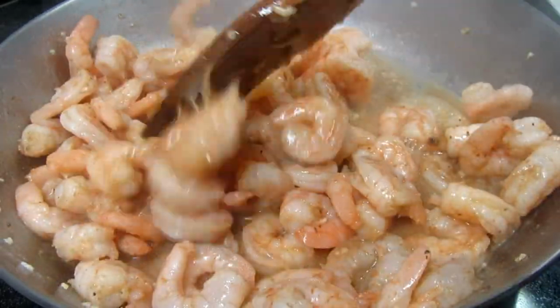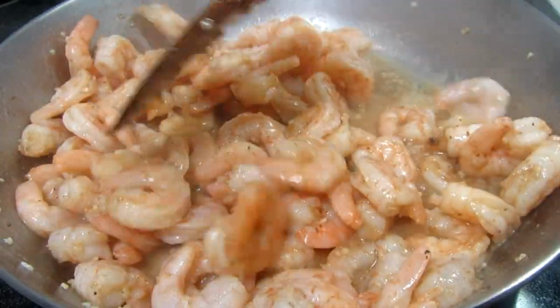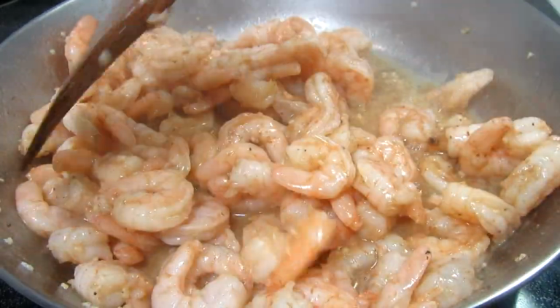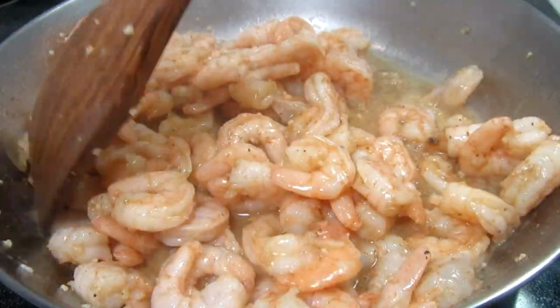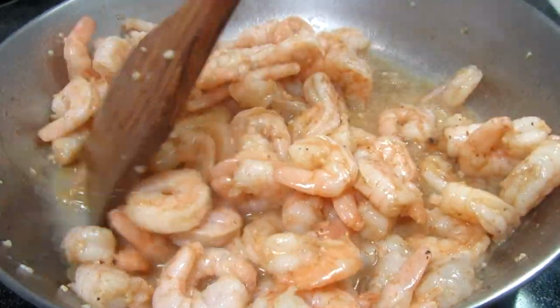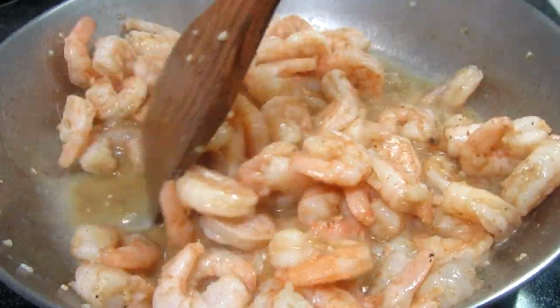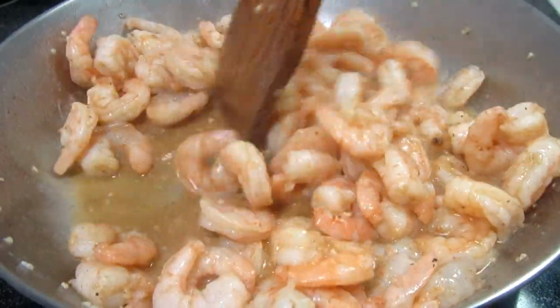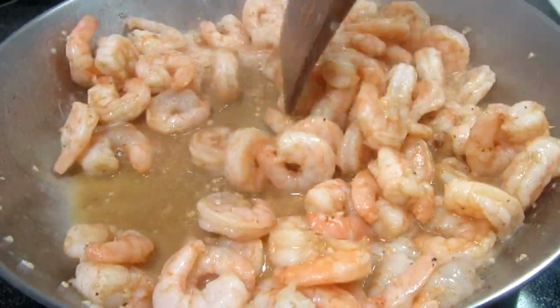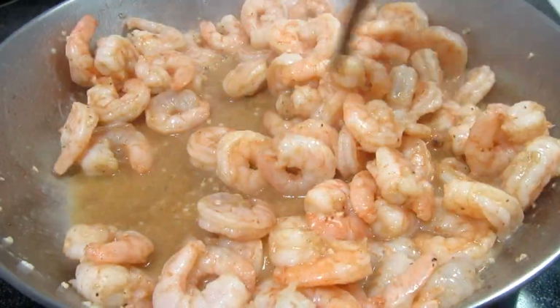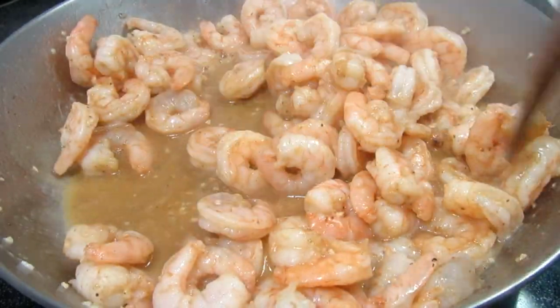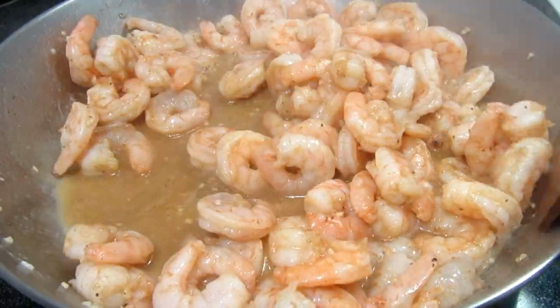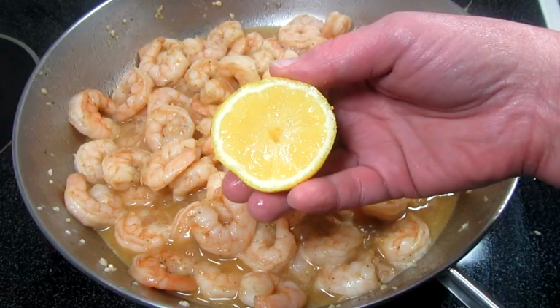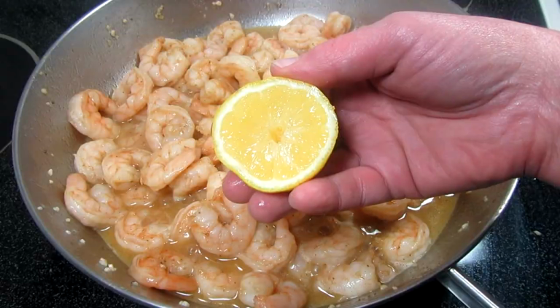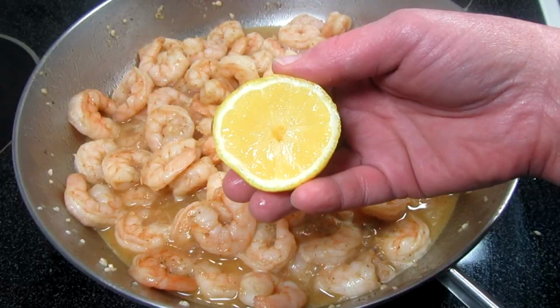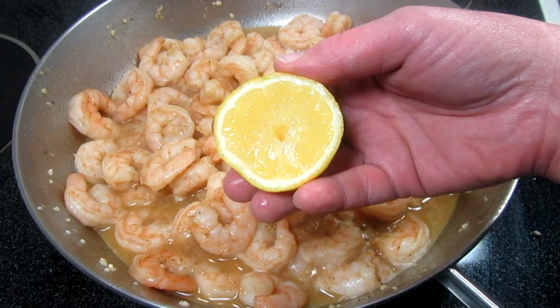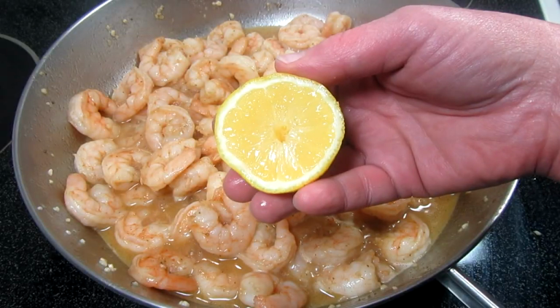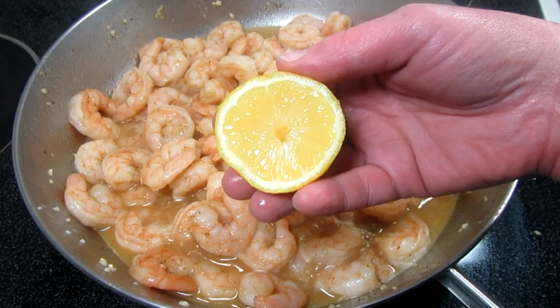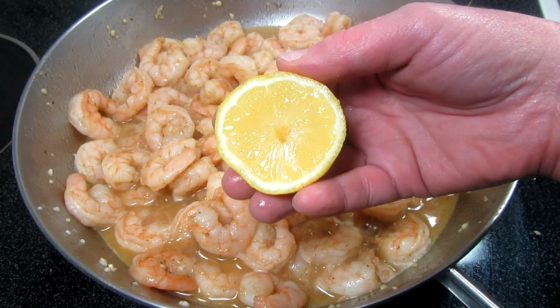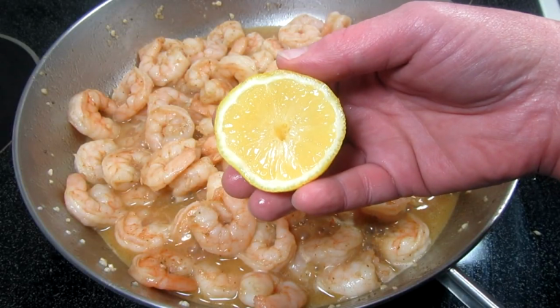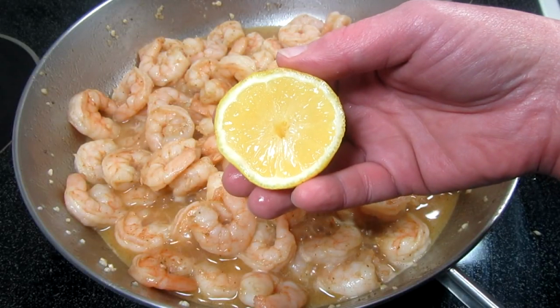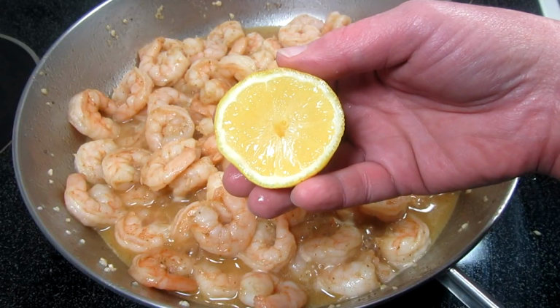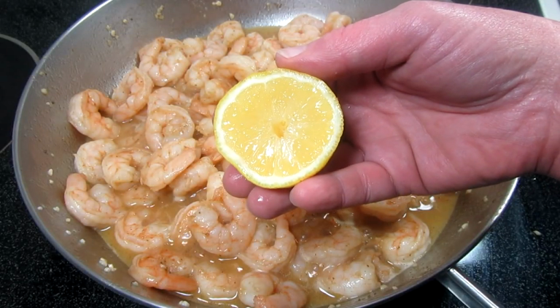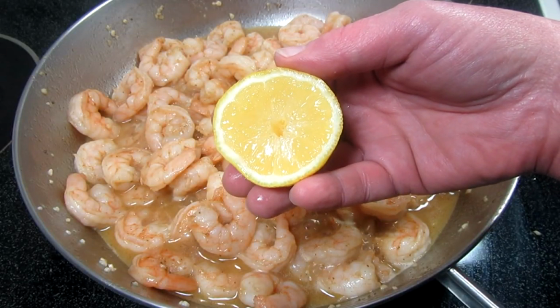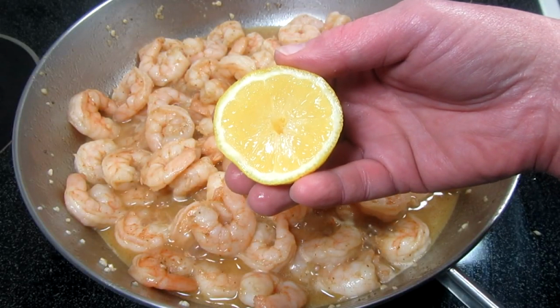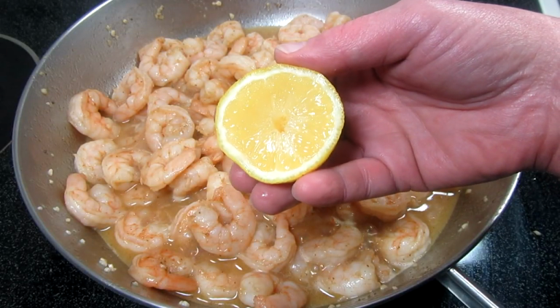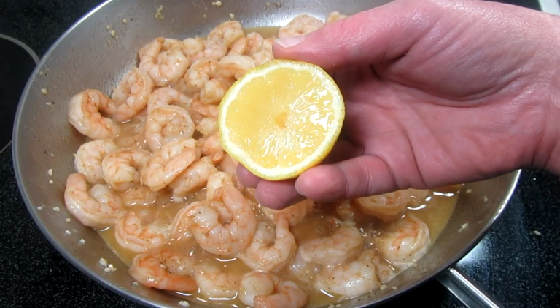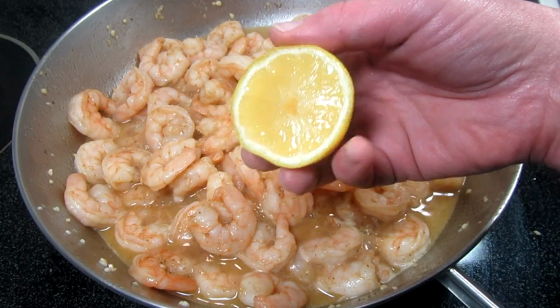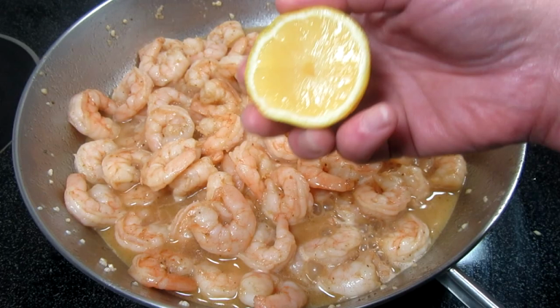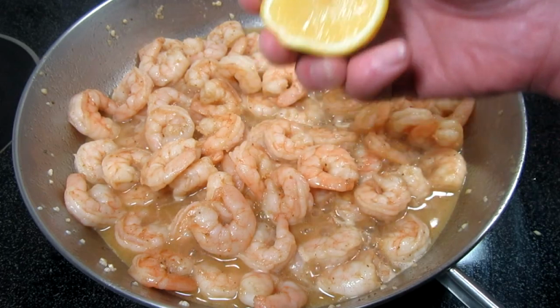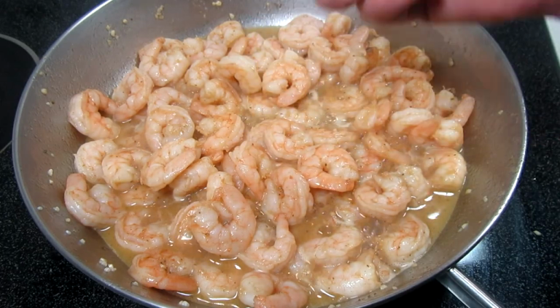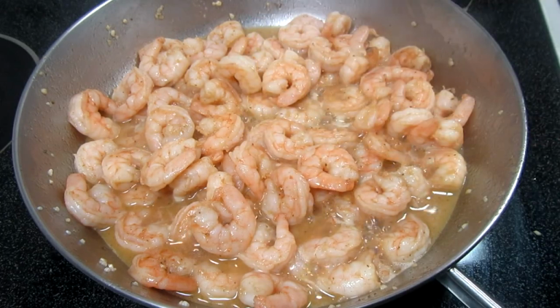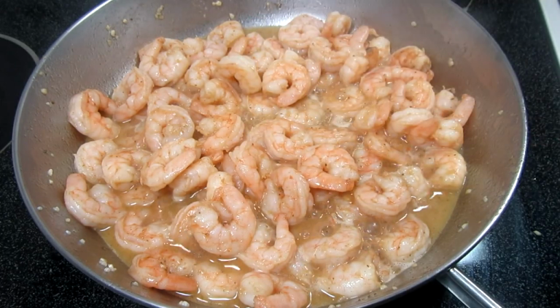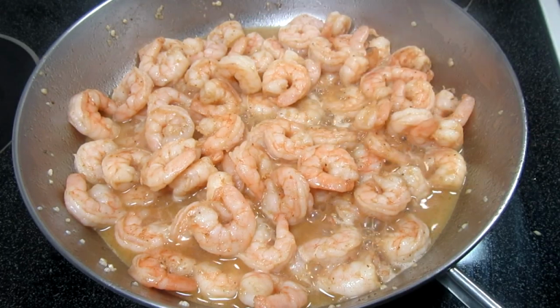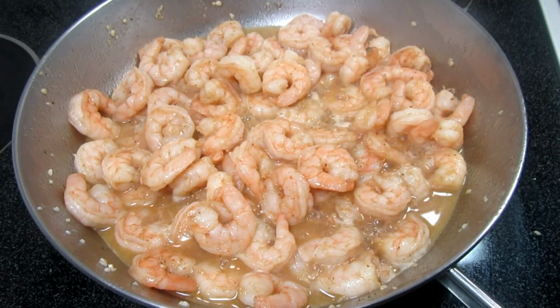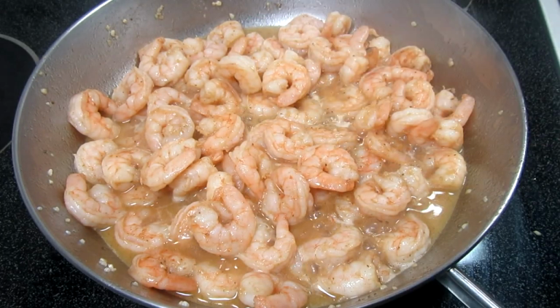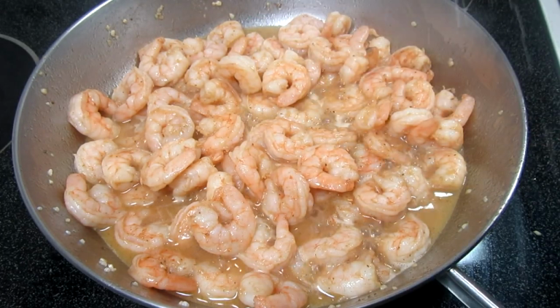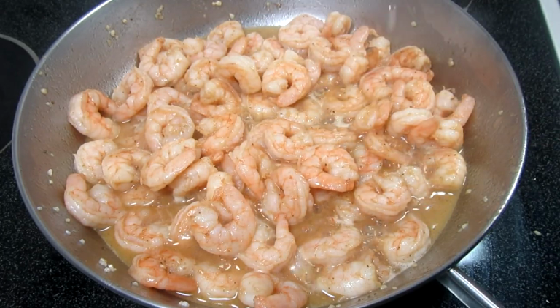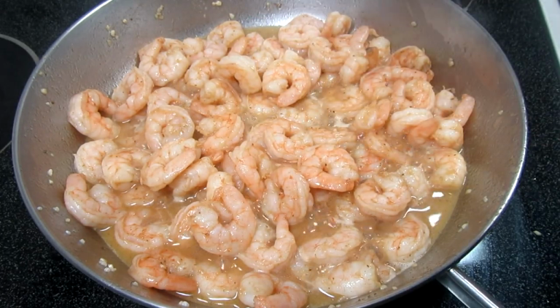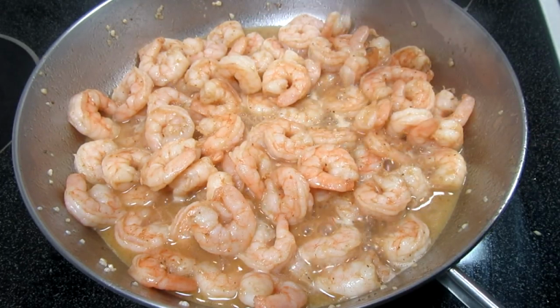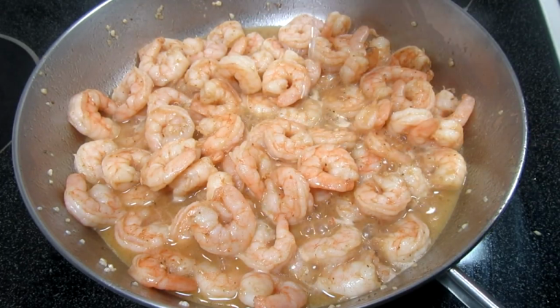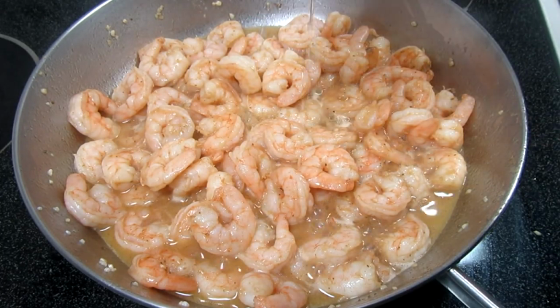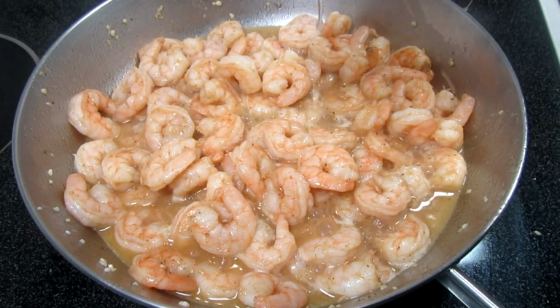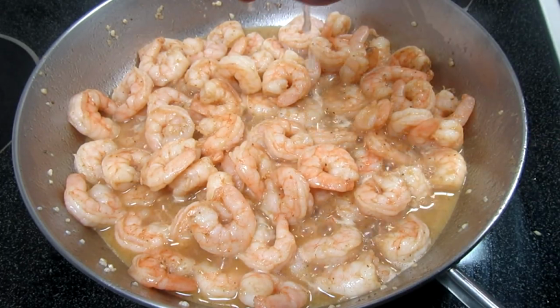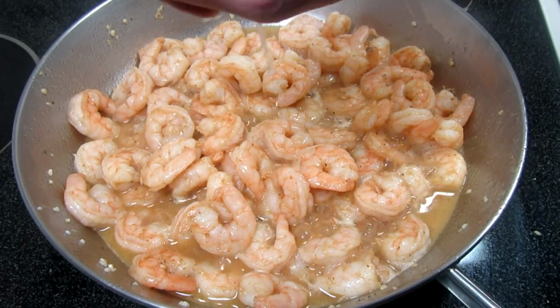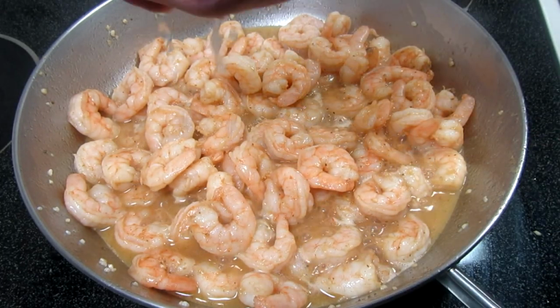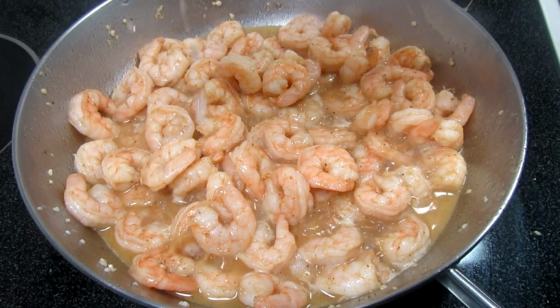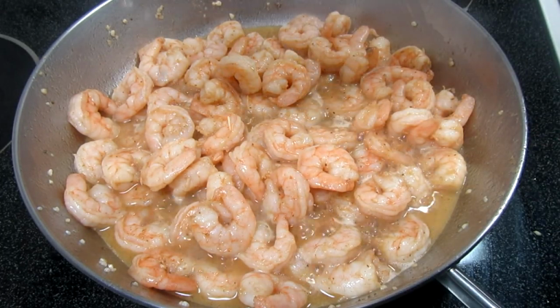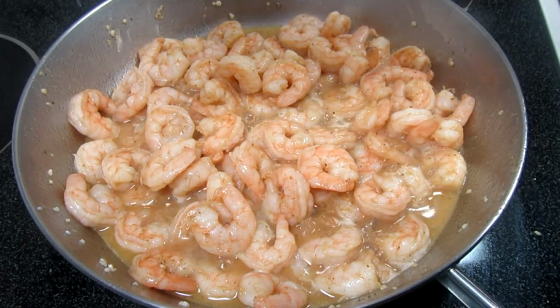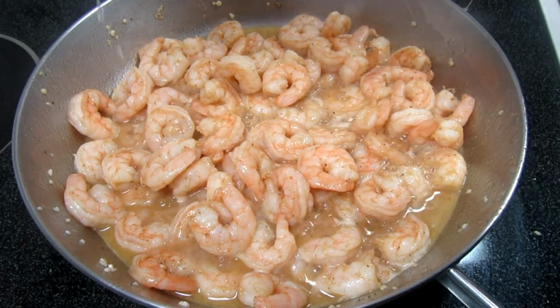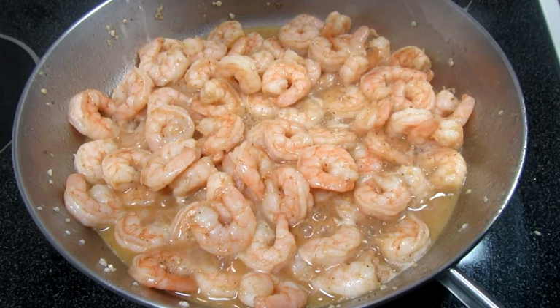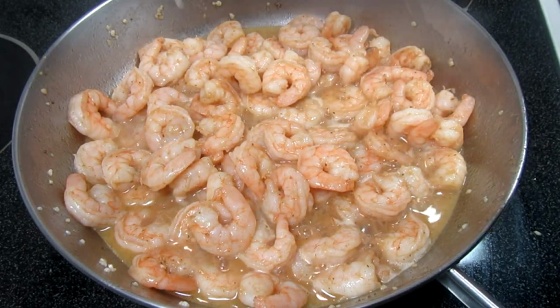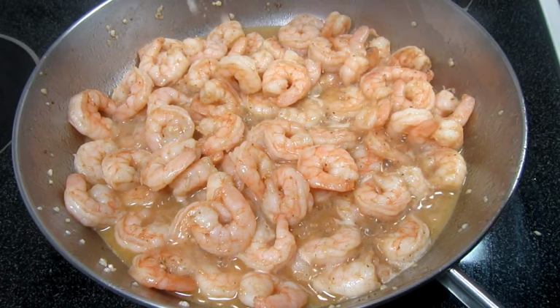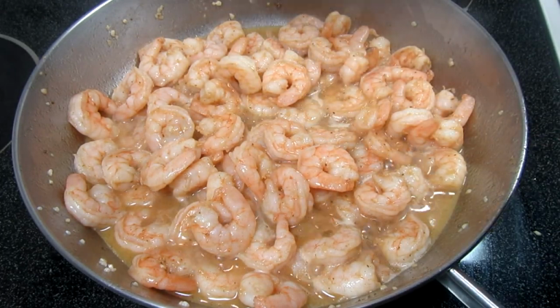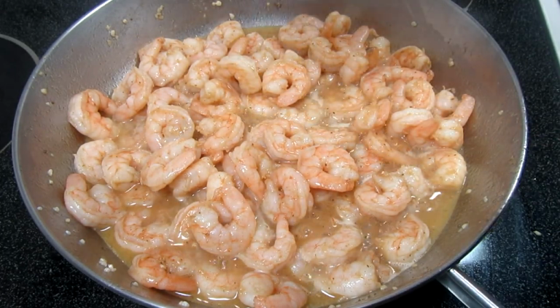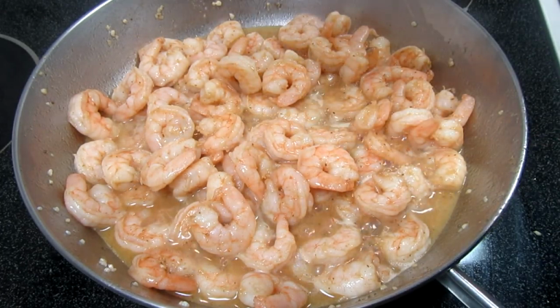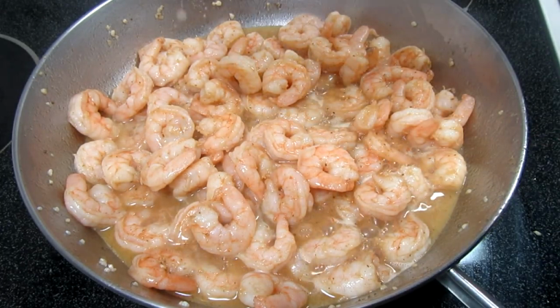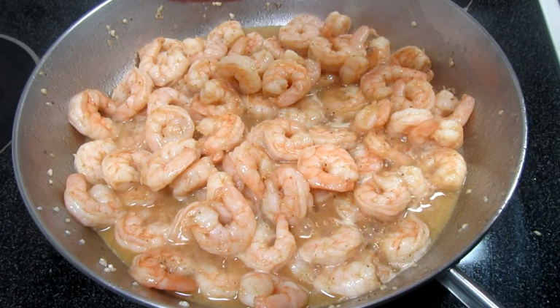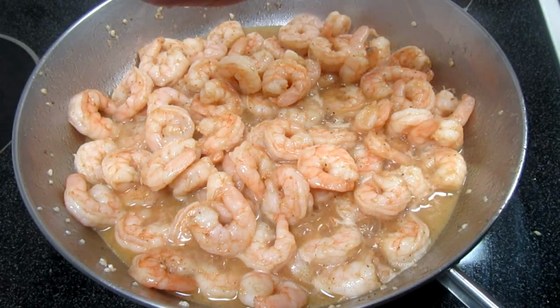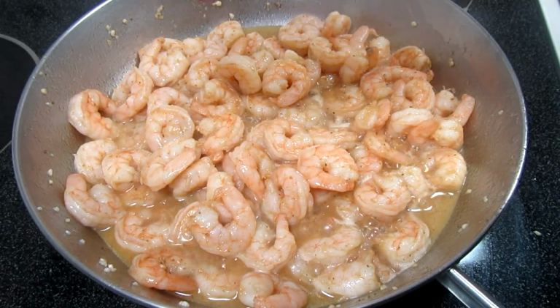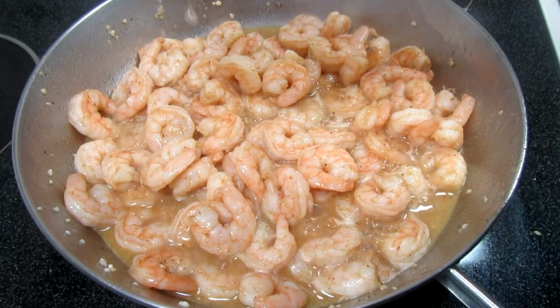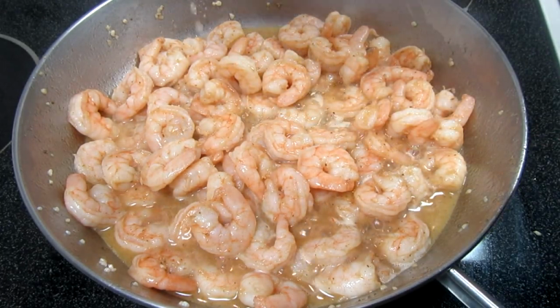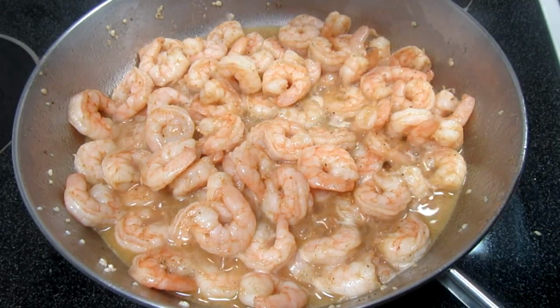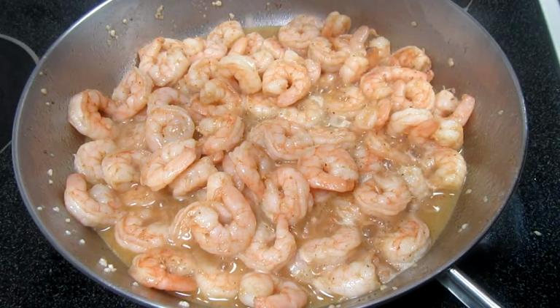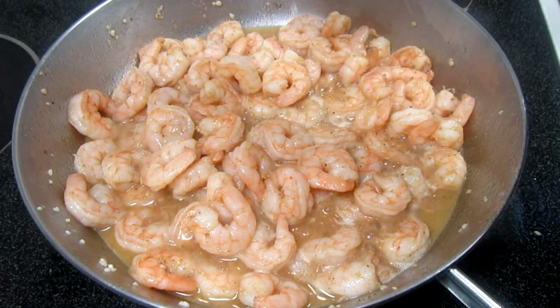Right before the final toss, squeeze in the juice of half a lemon. This really gives the shrimp a pop of brightness.